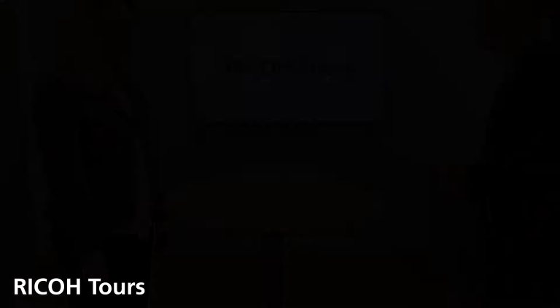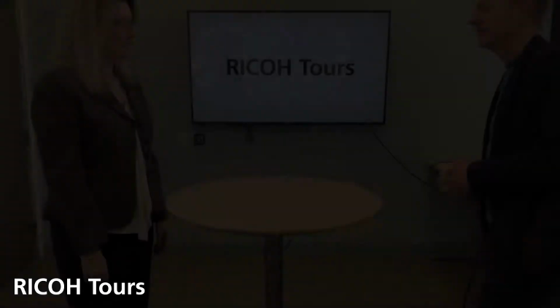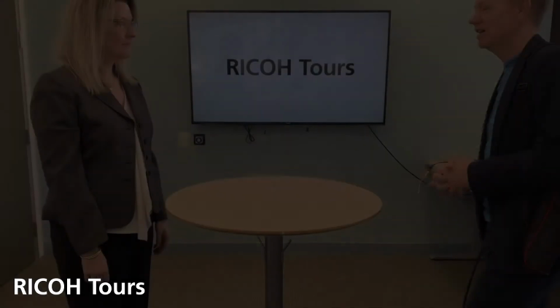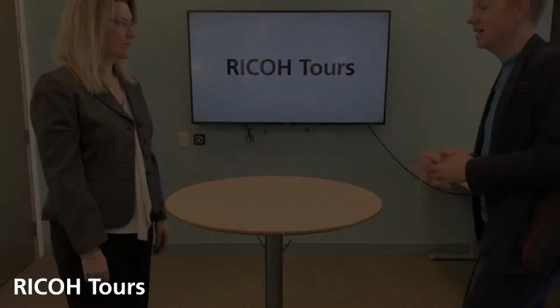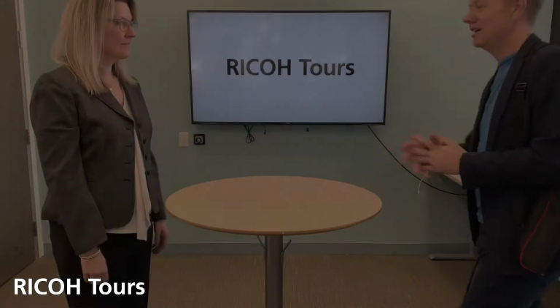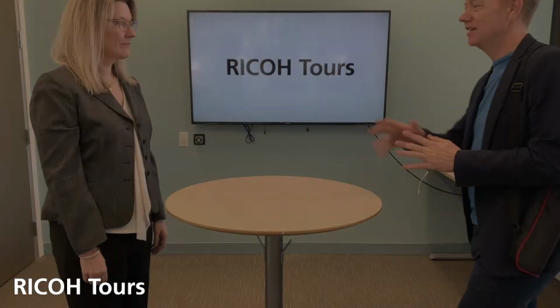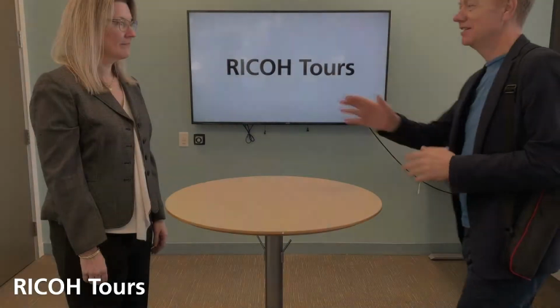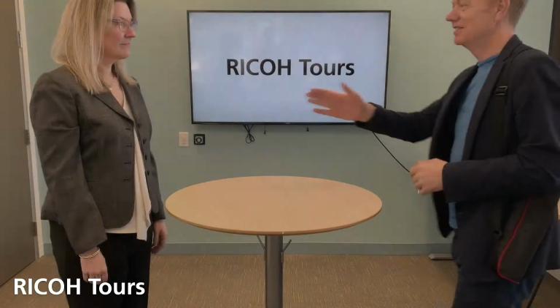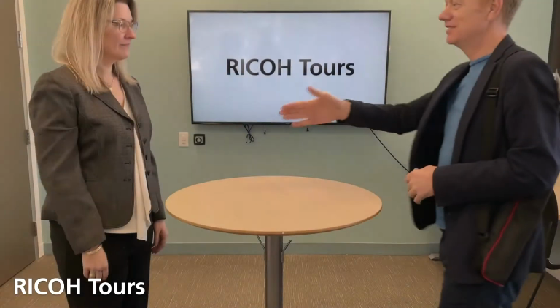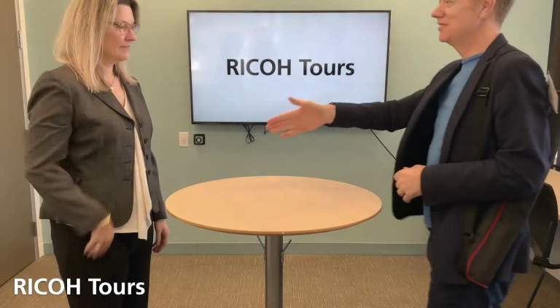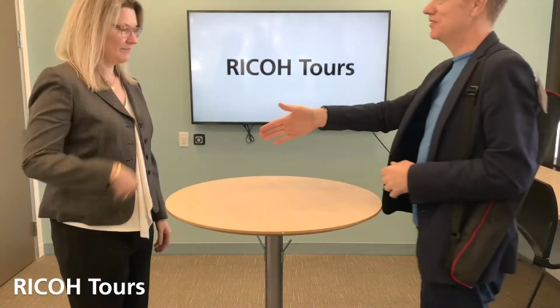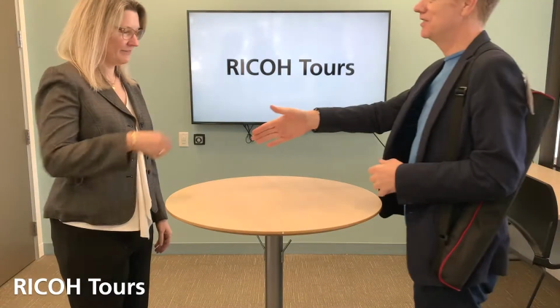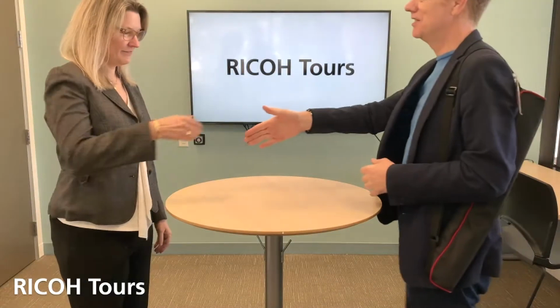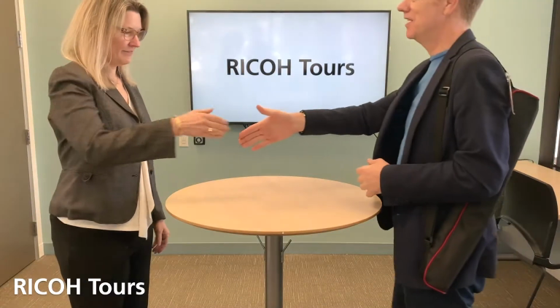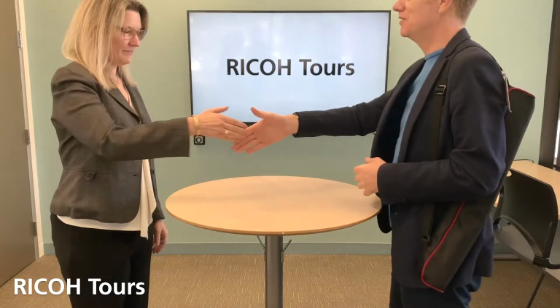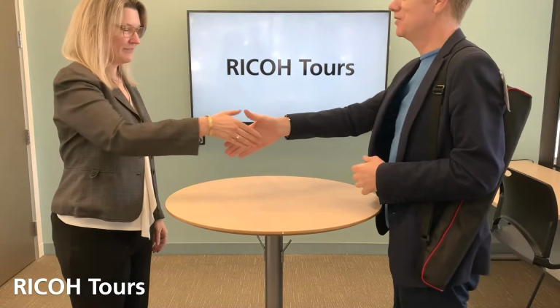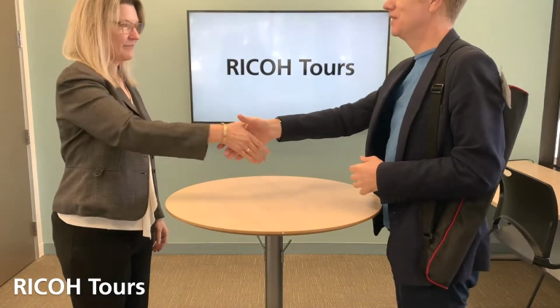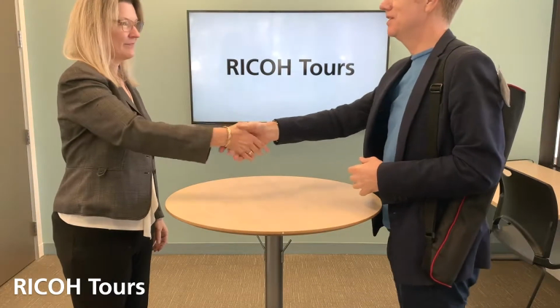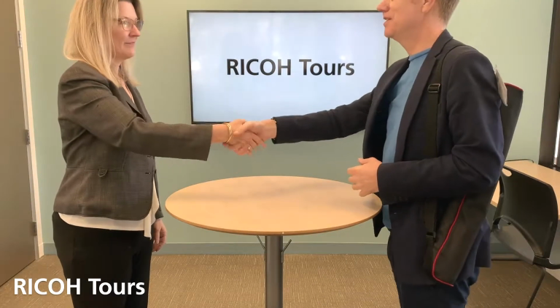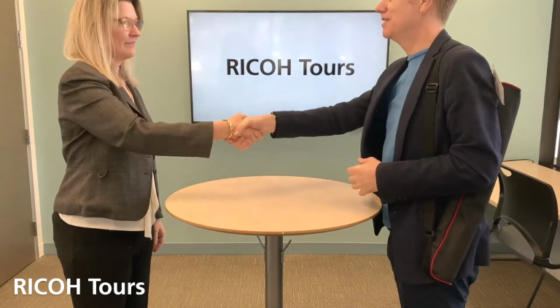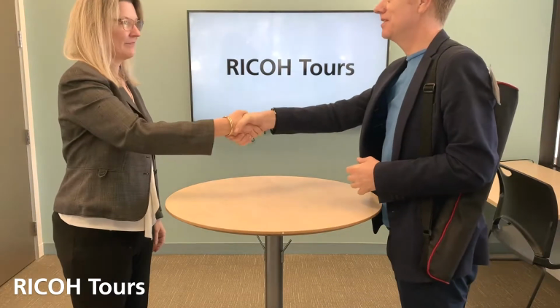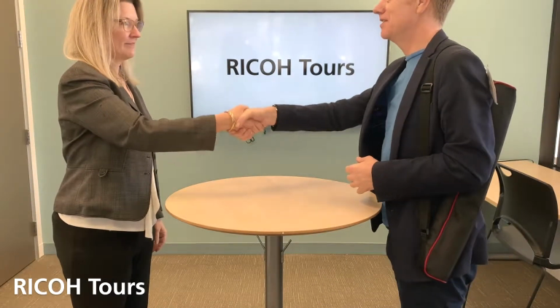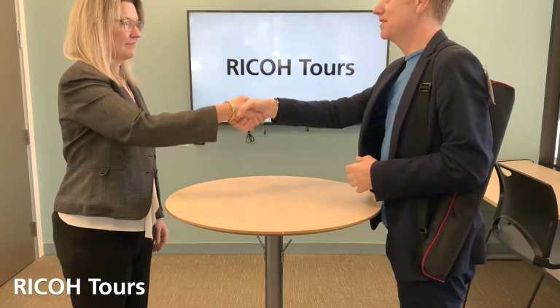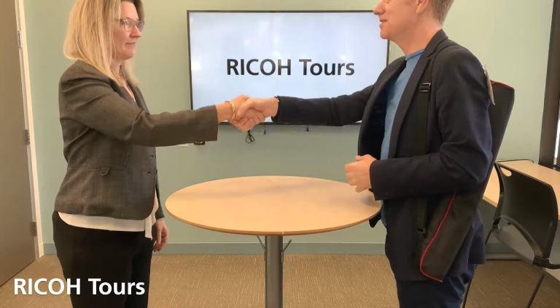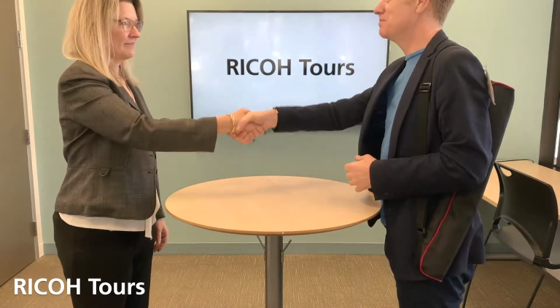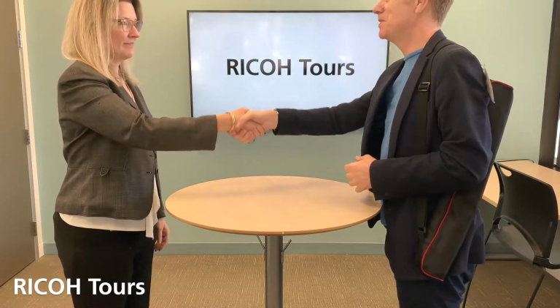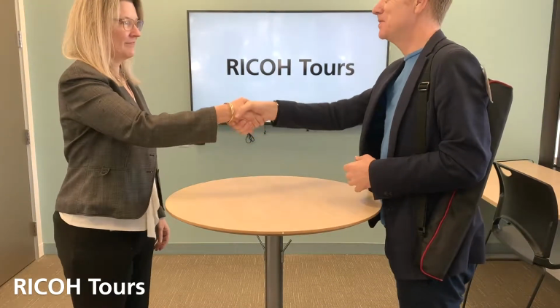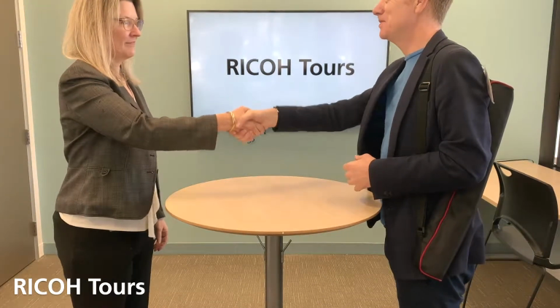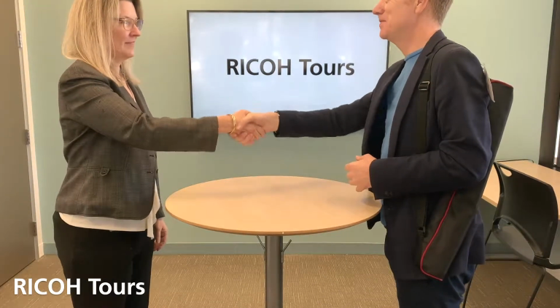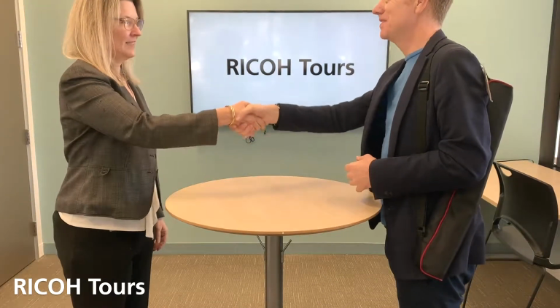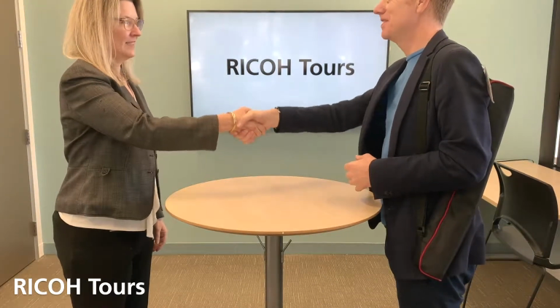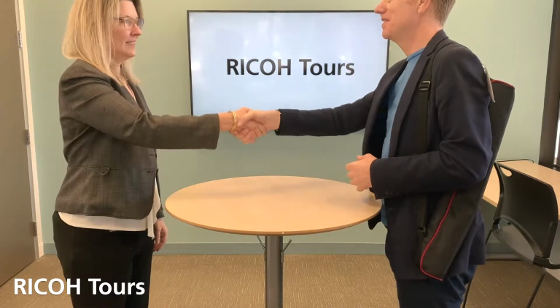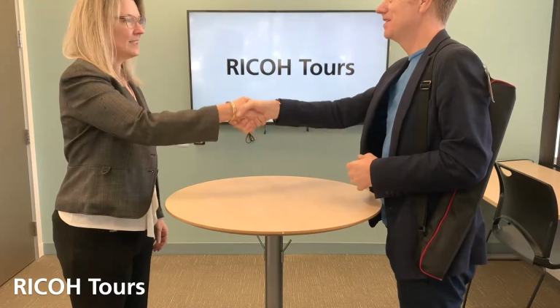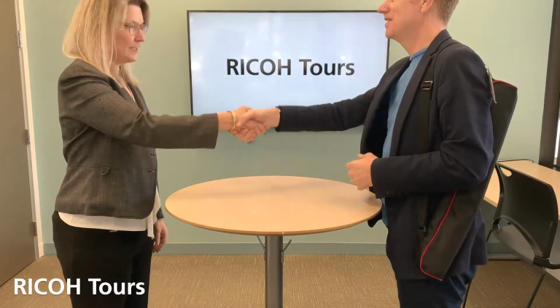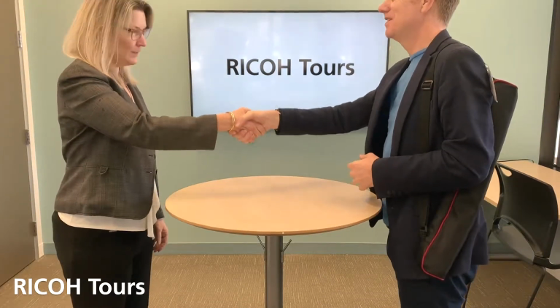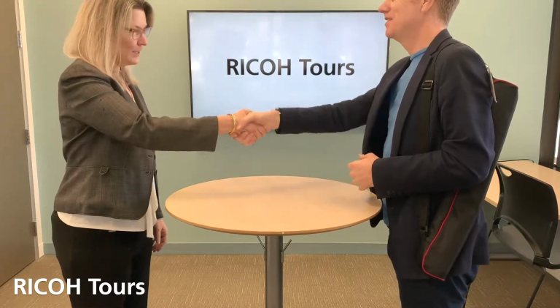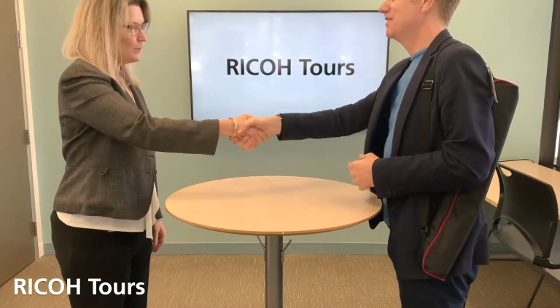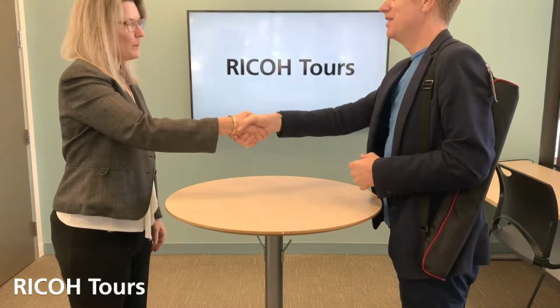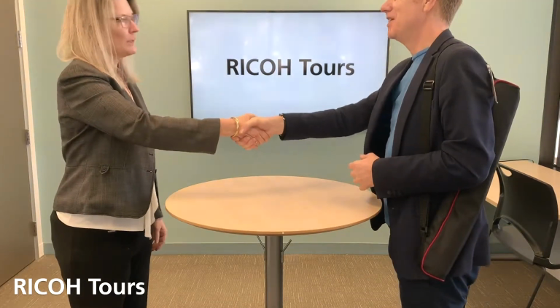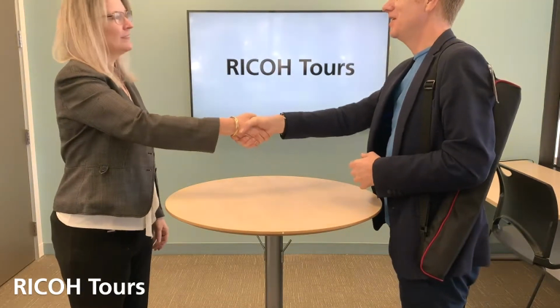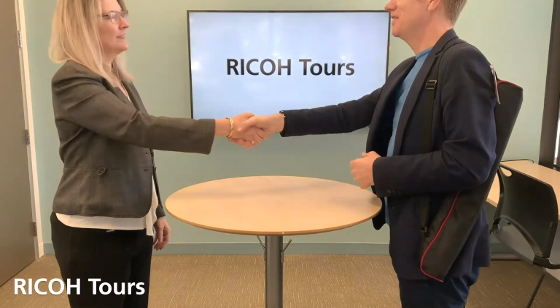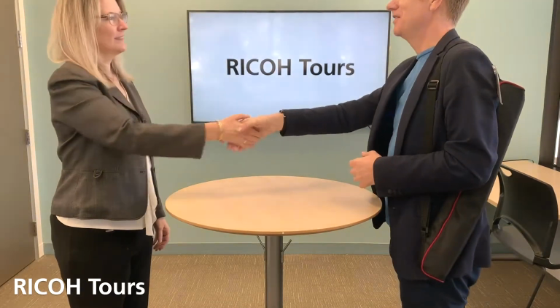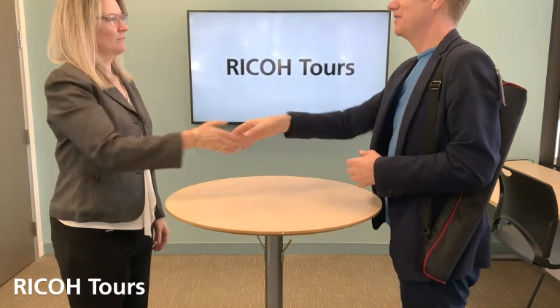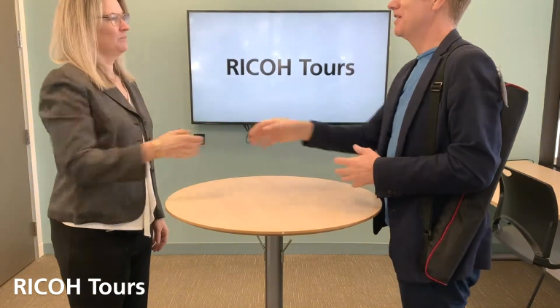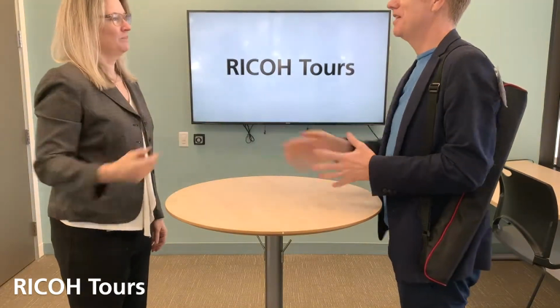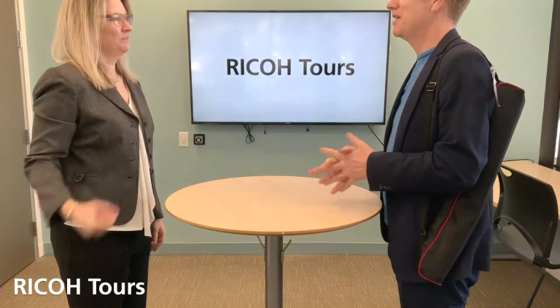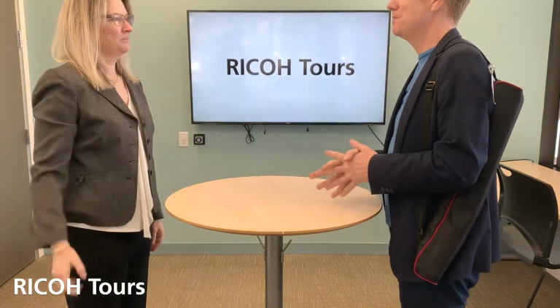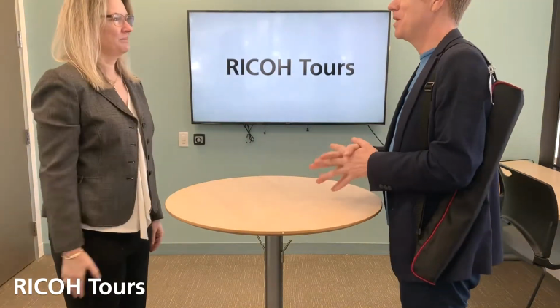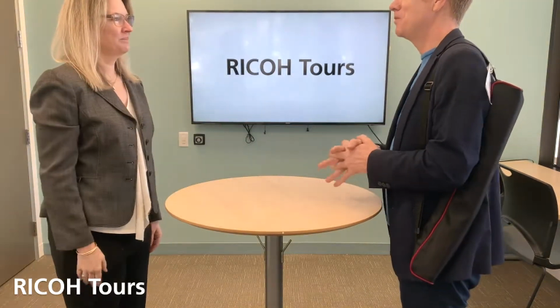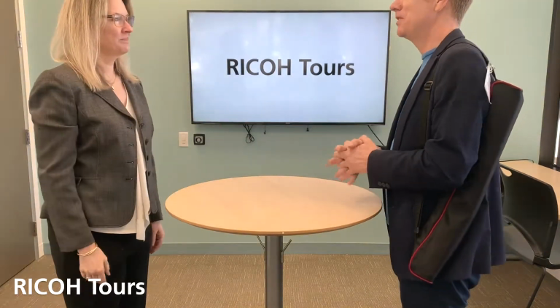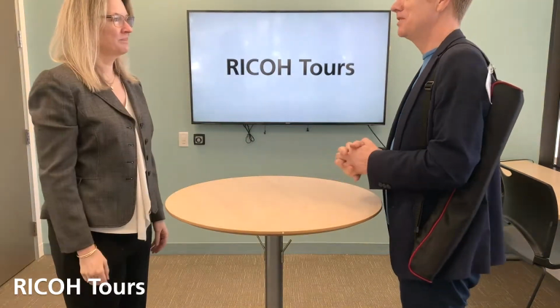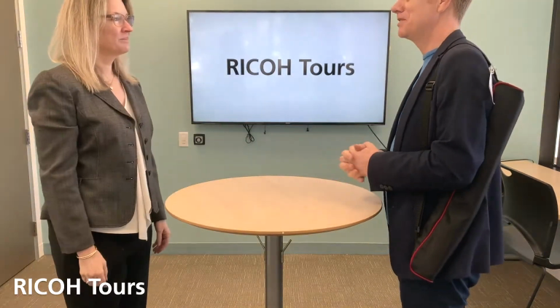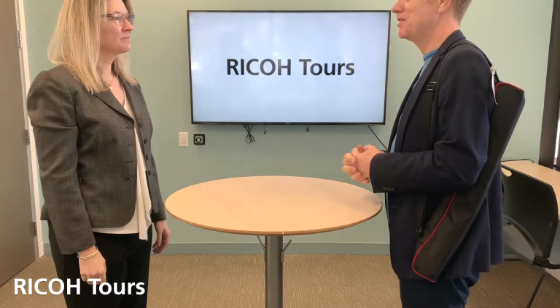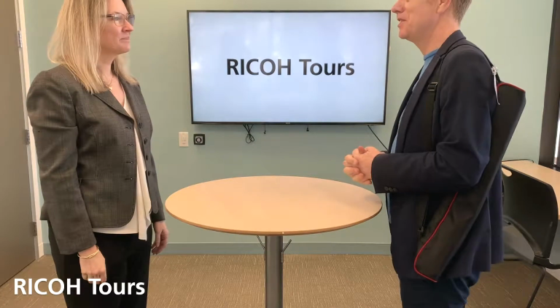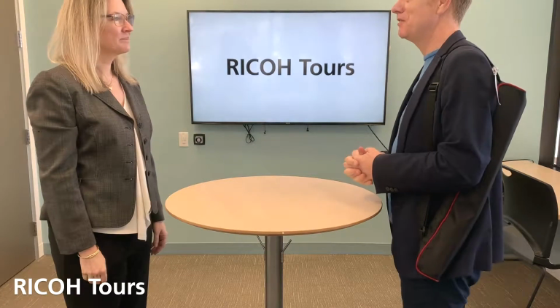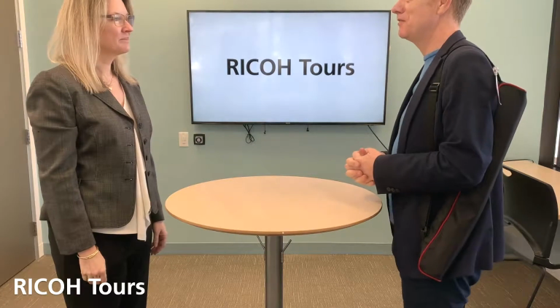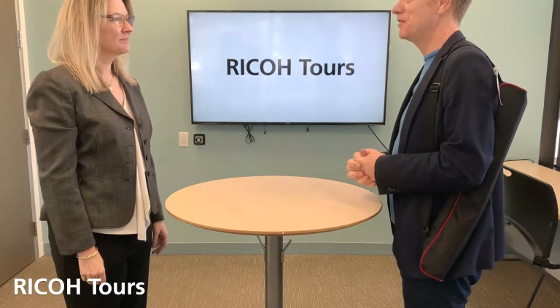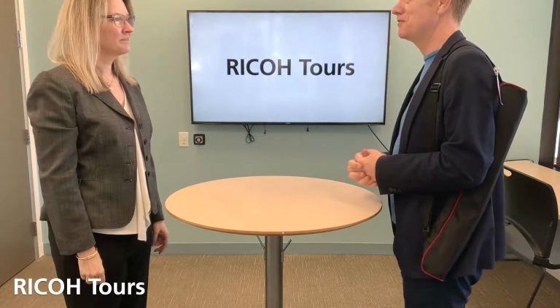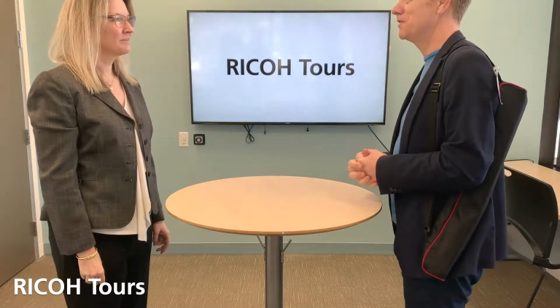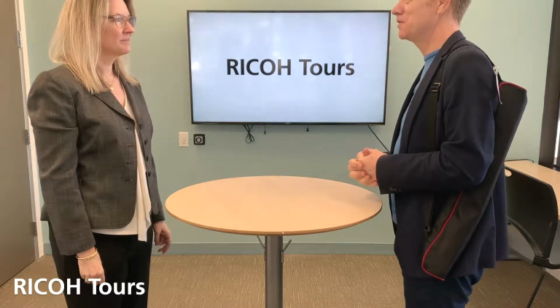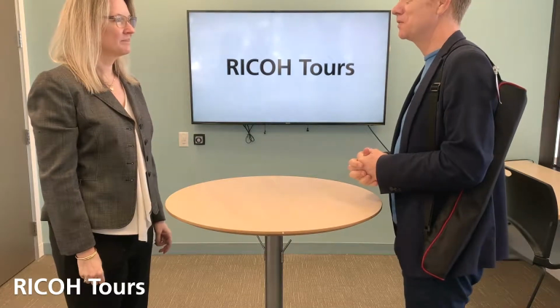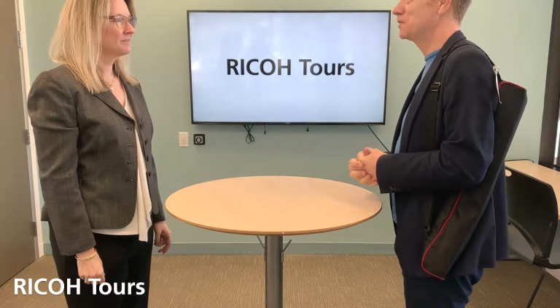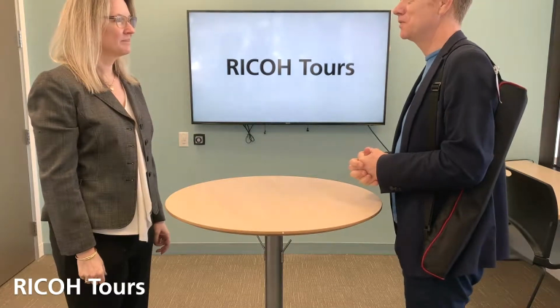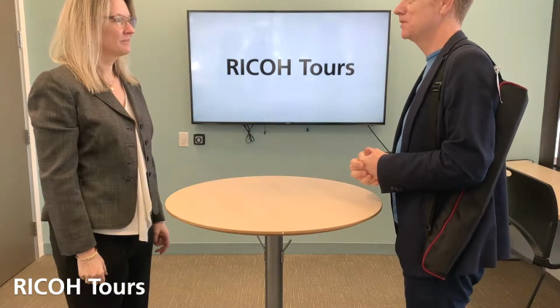Hi. Hi Julie. Nice to meet you. Nice to meet you Wern. Are we ready to start our first virtual tour?